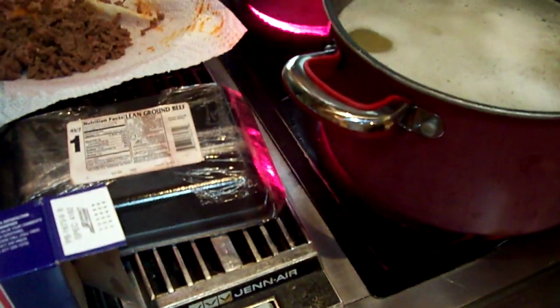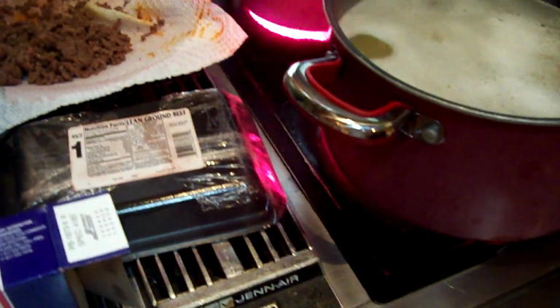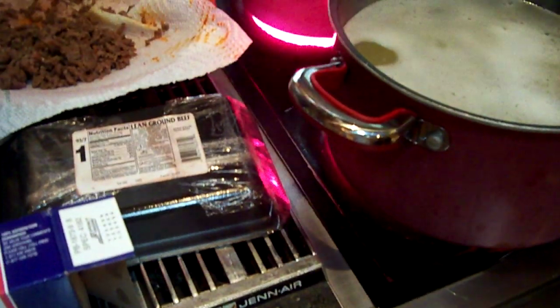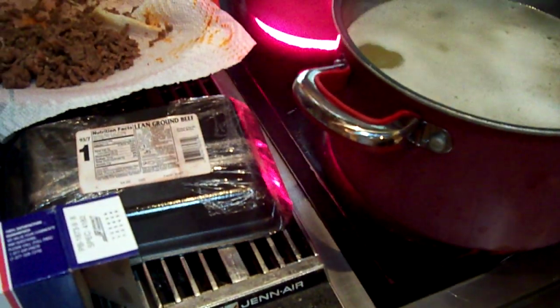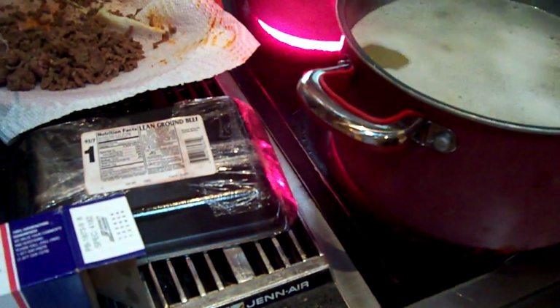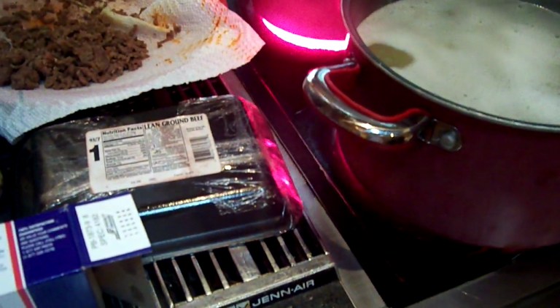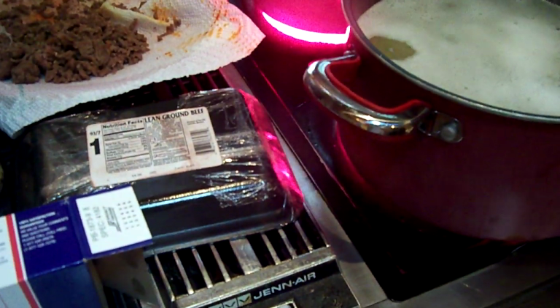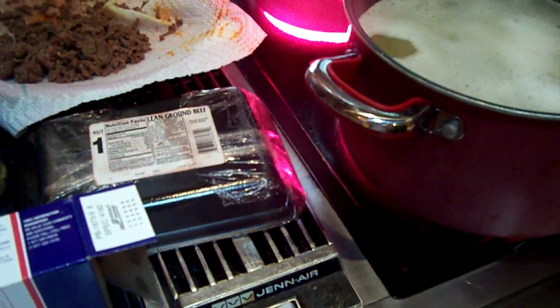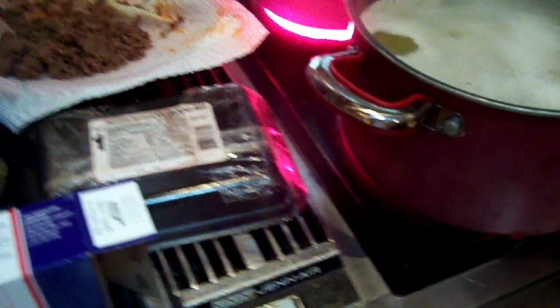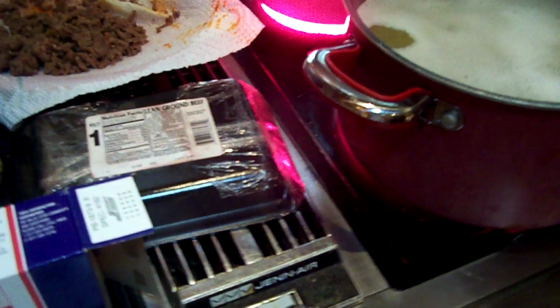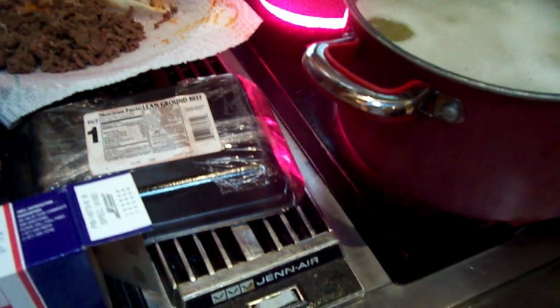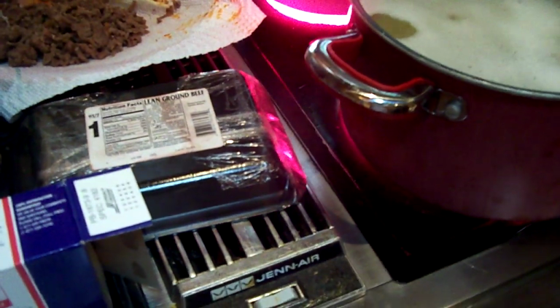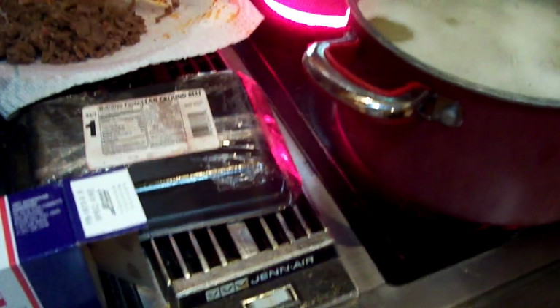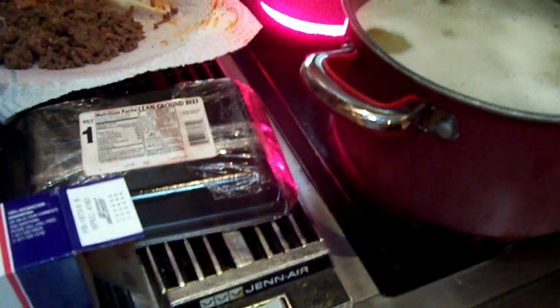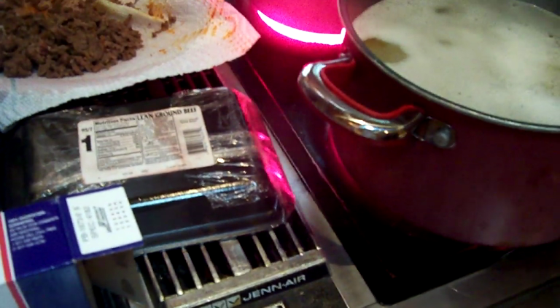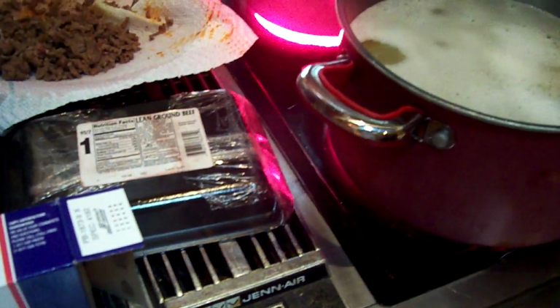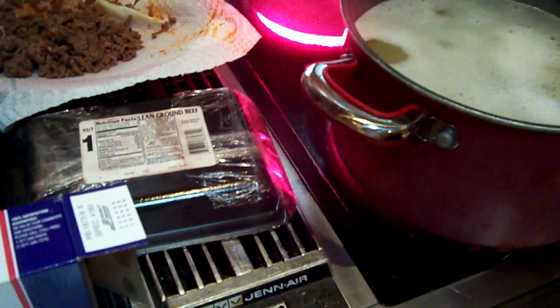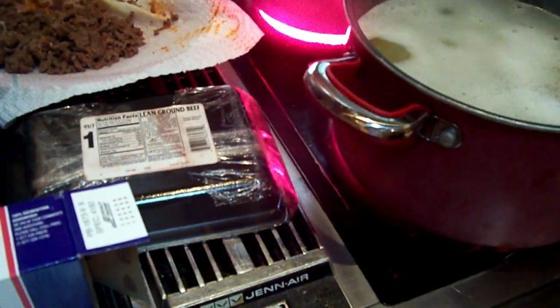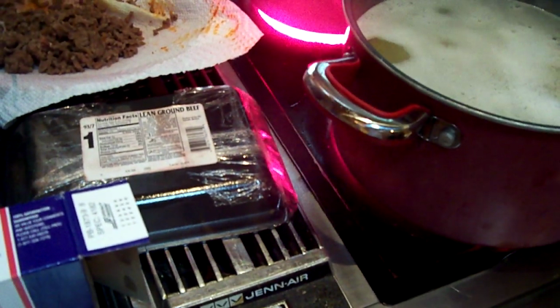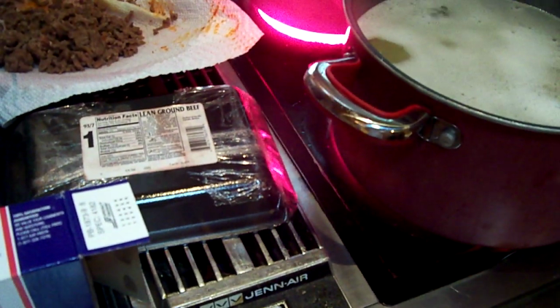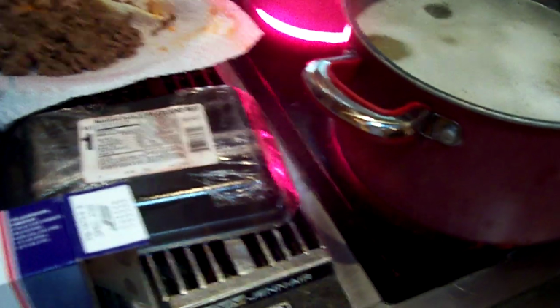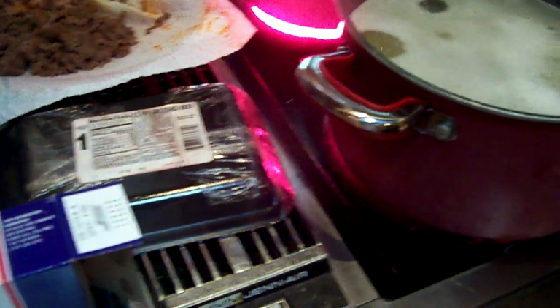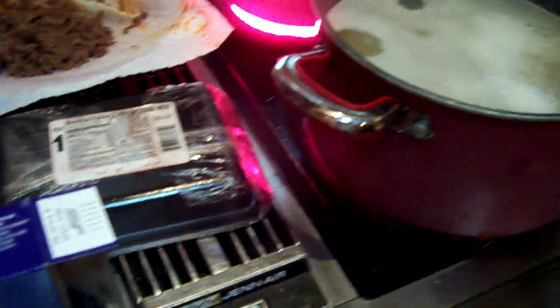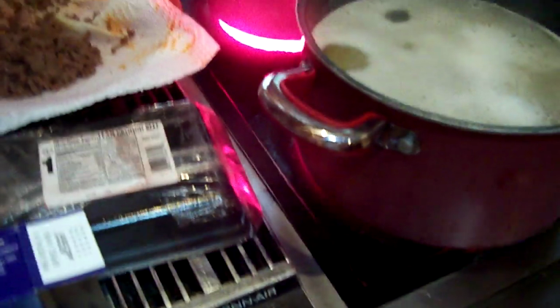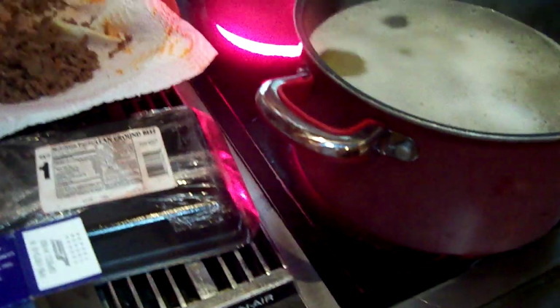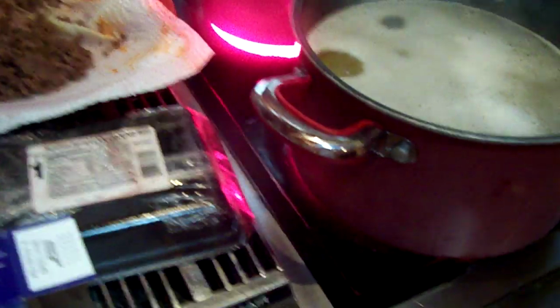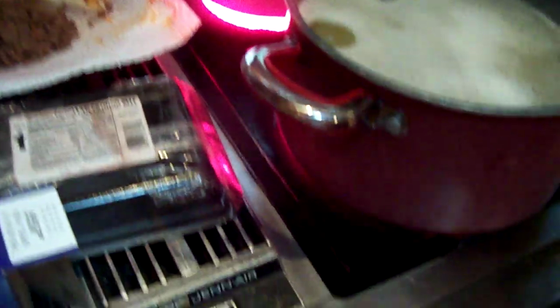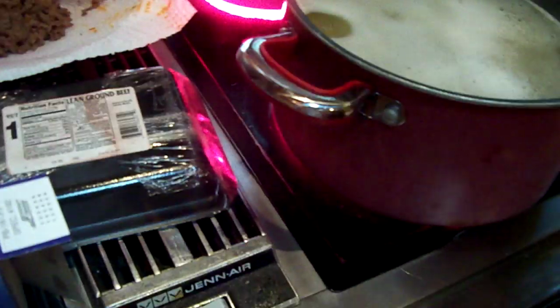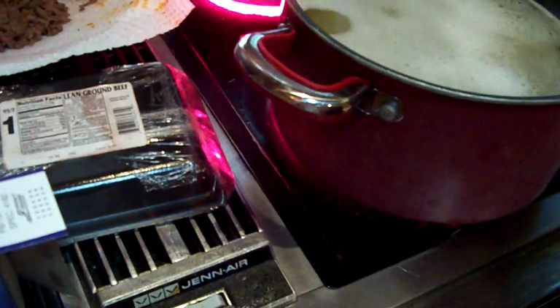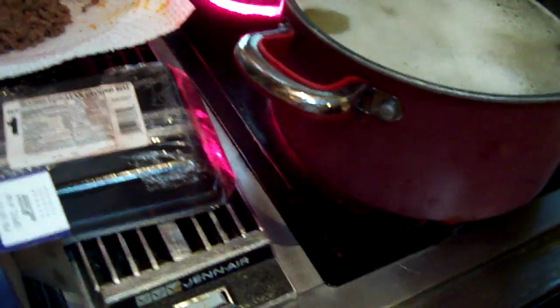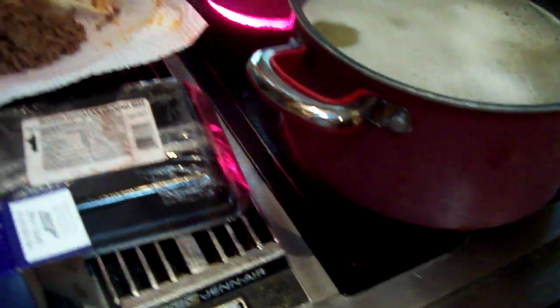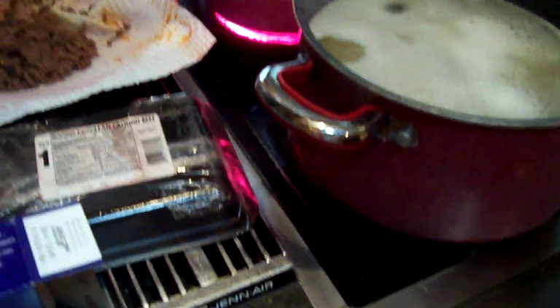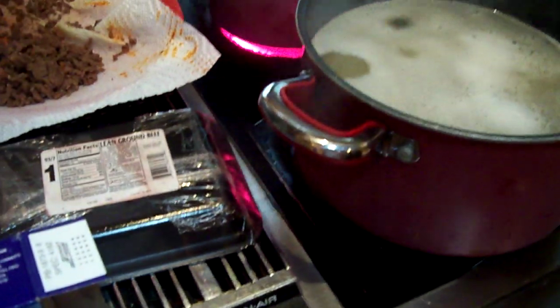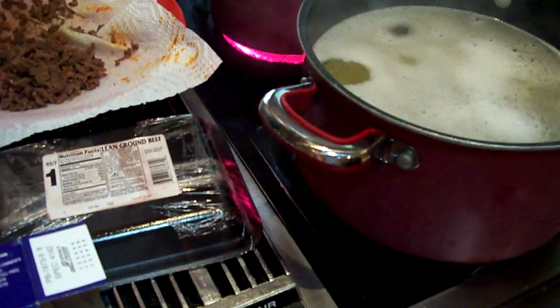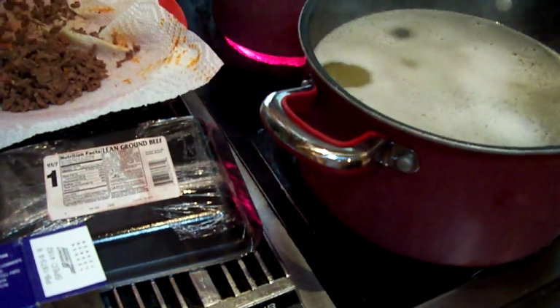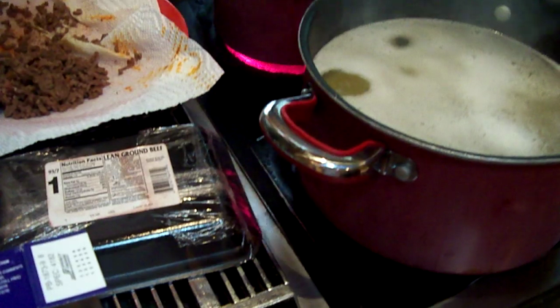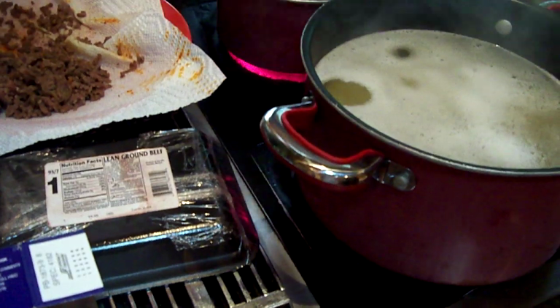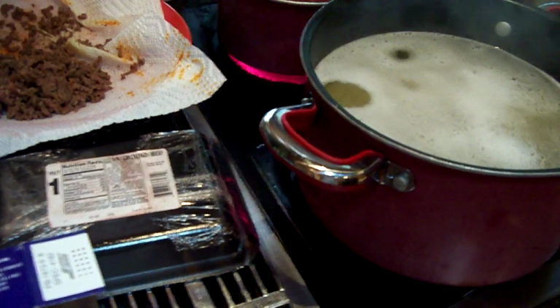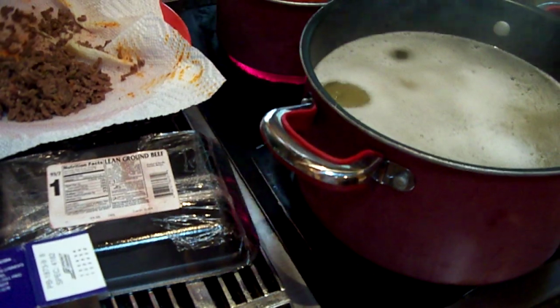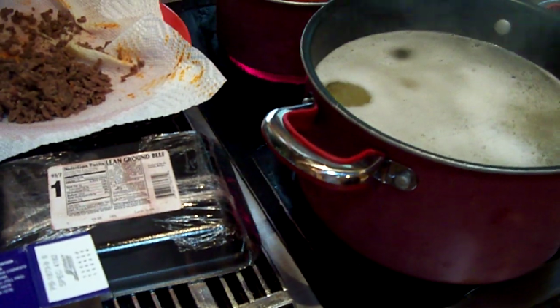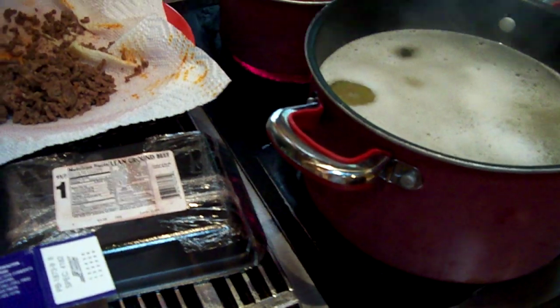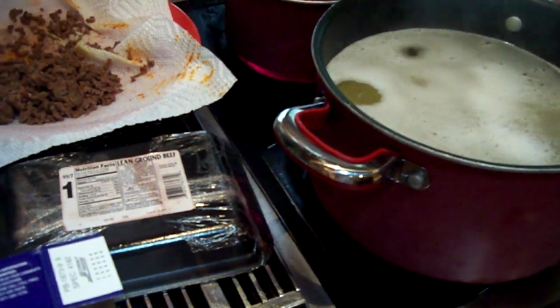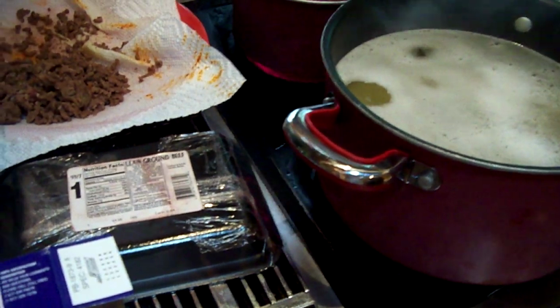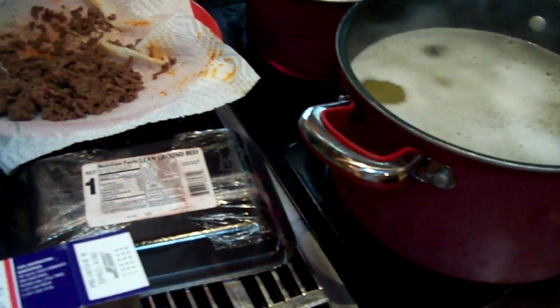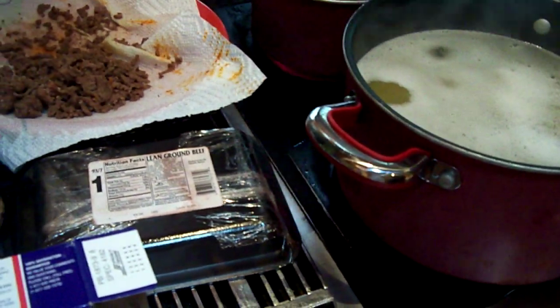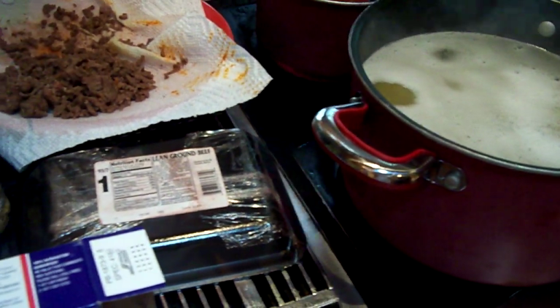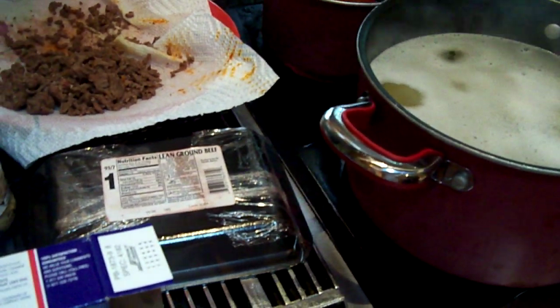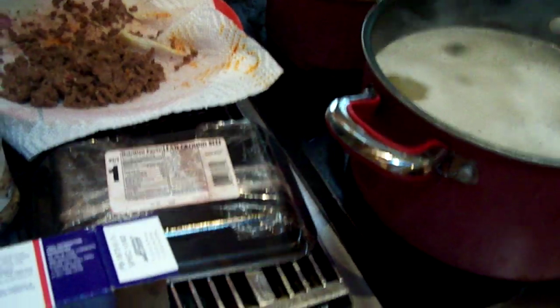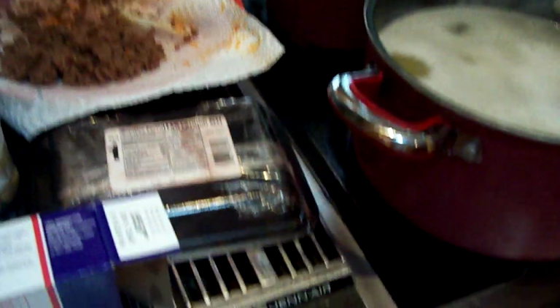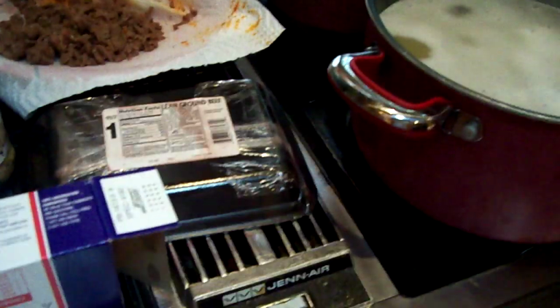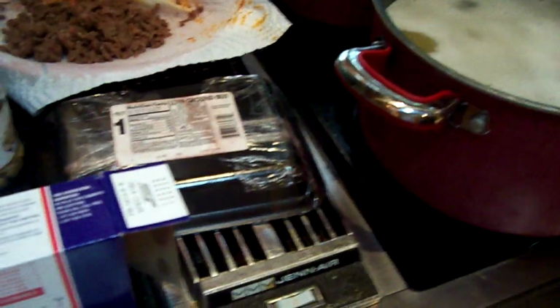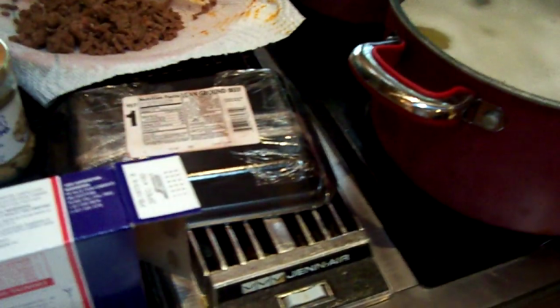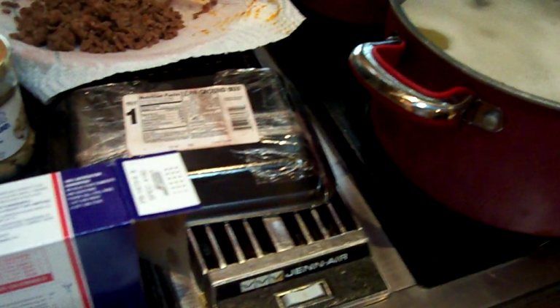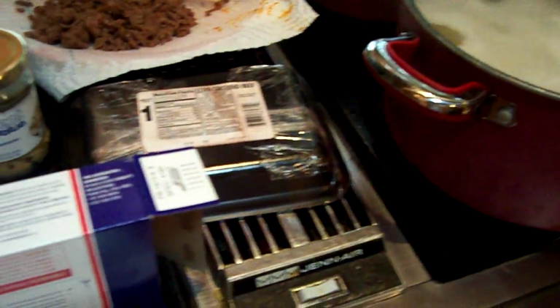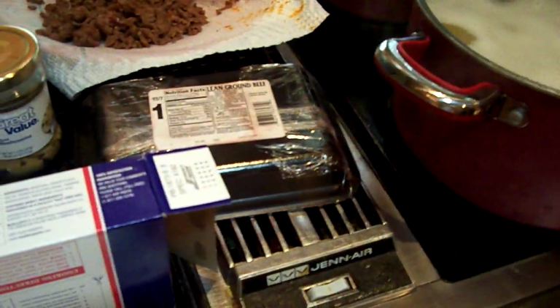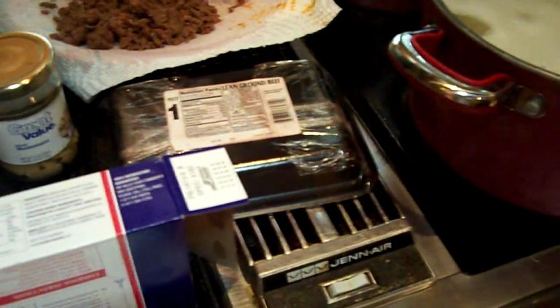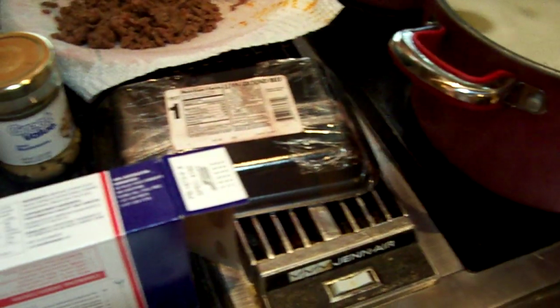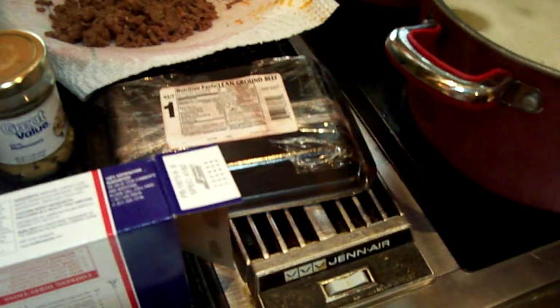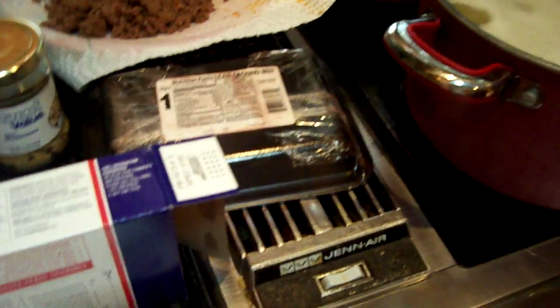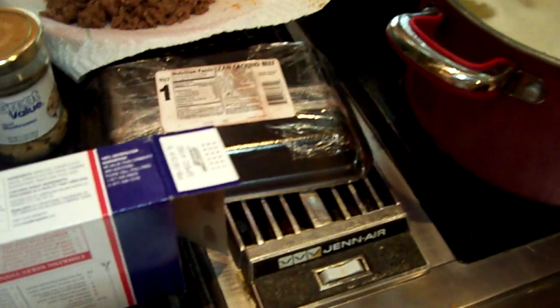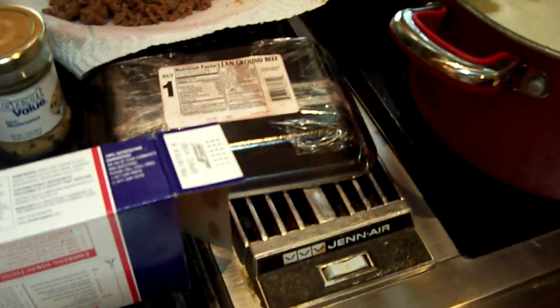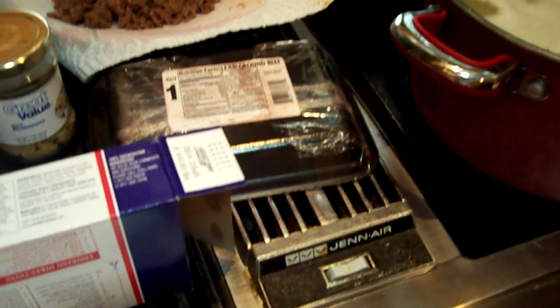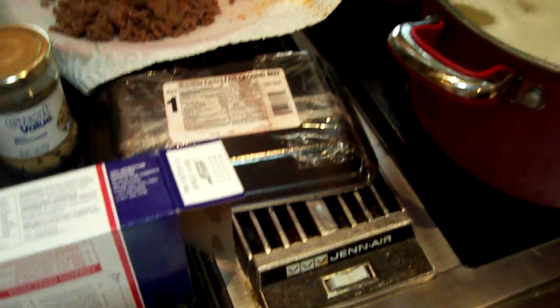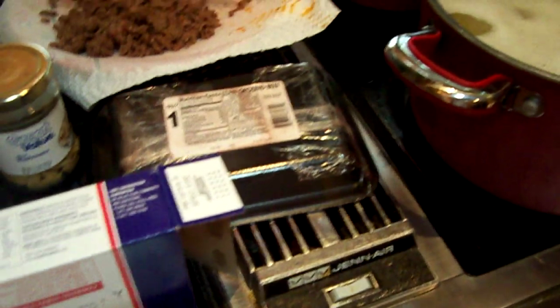Tonight we're making spaghetti. I'm not going to do this every night, but every once in a while you might see a new video on the blog. It just depends how popular they are.